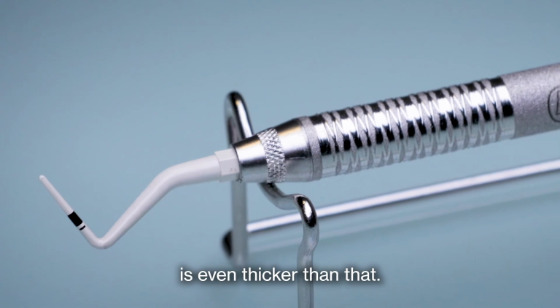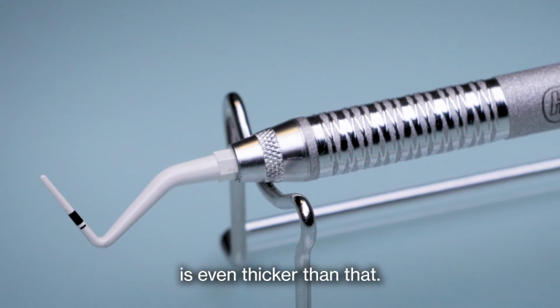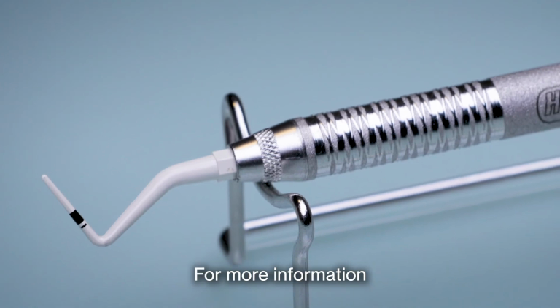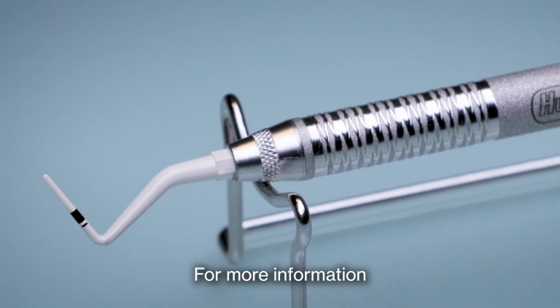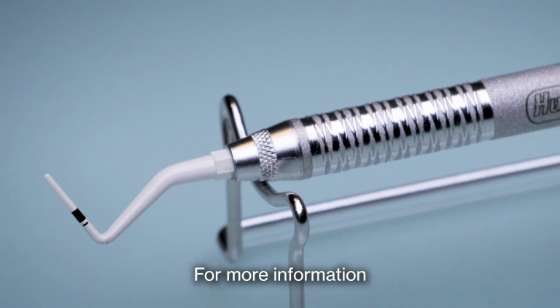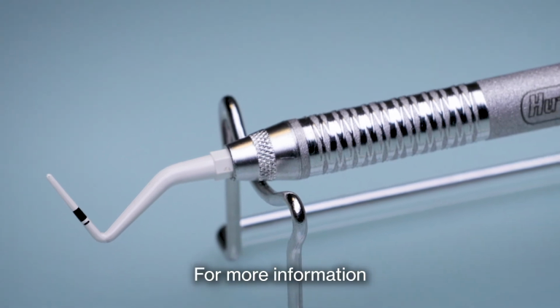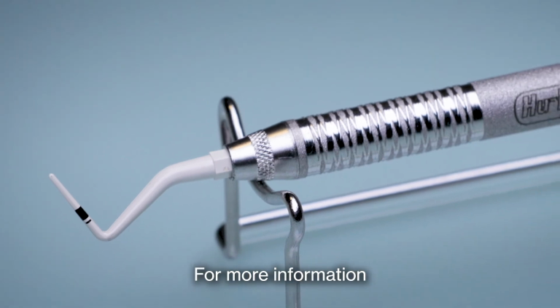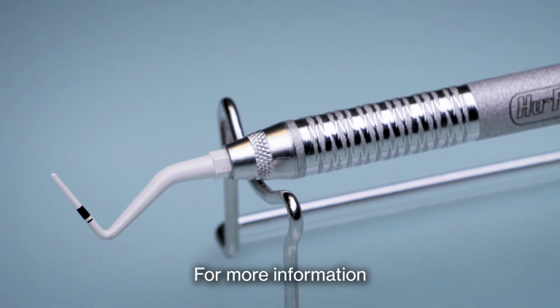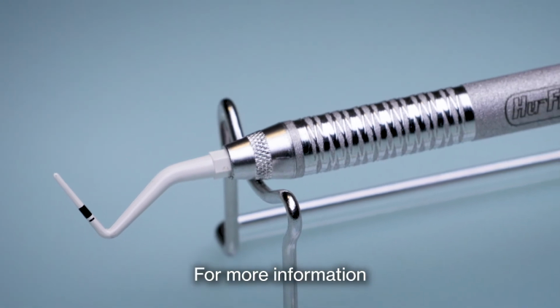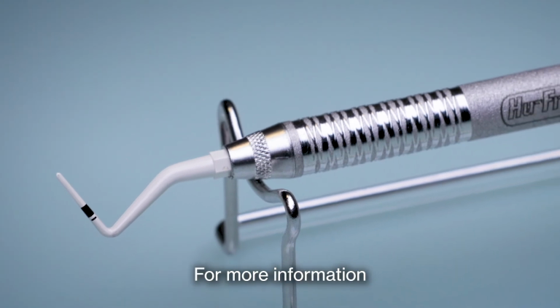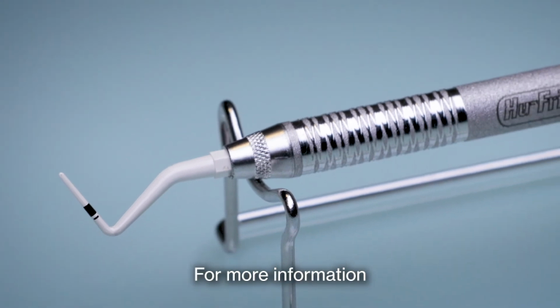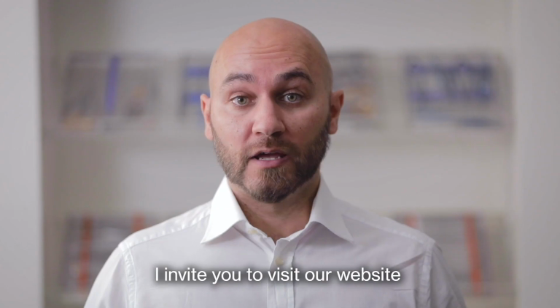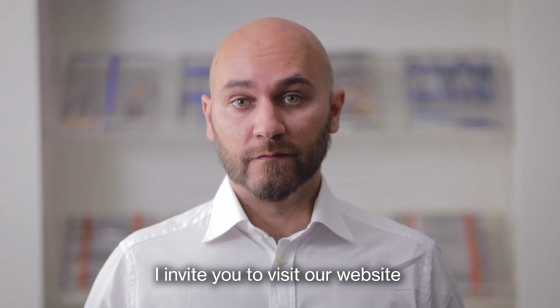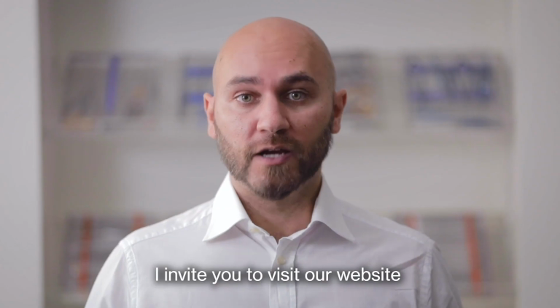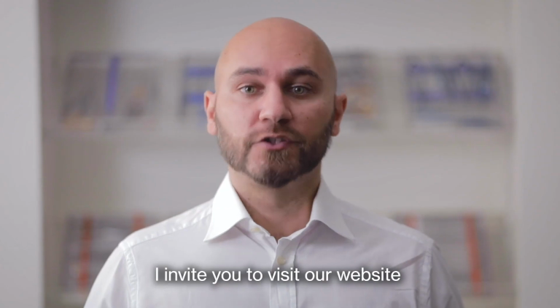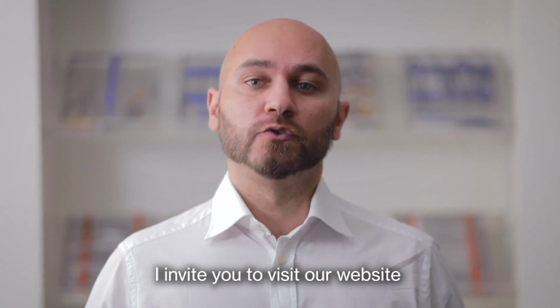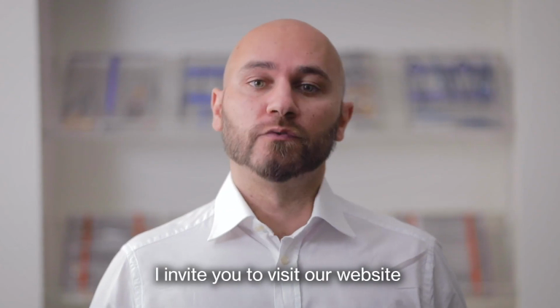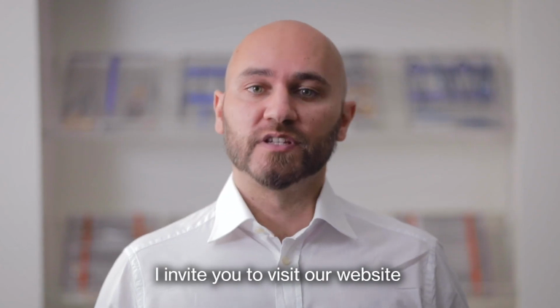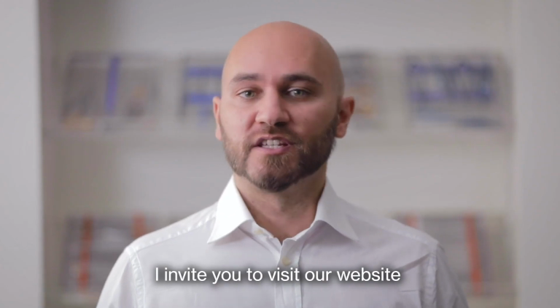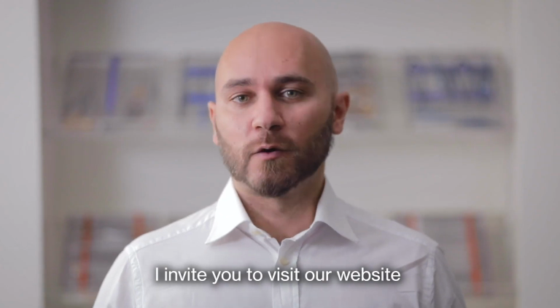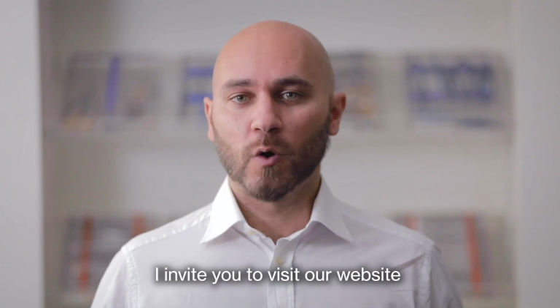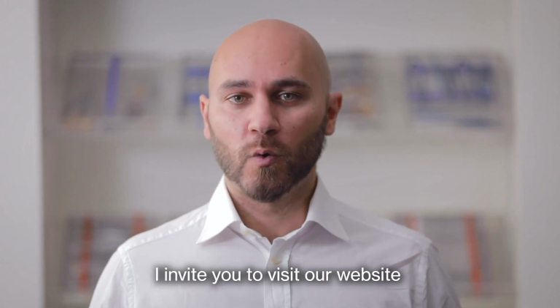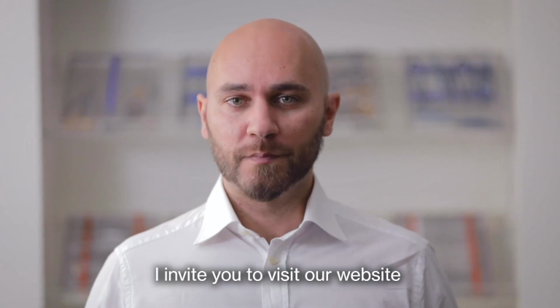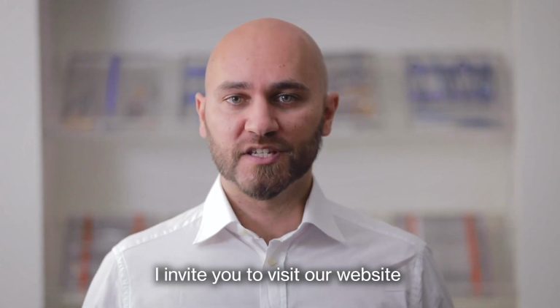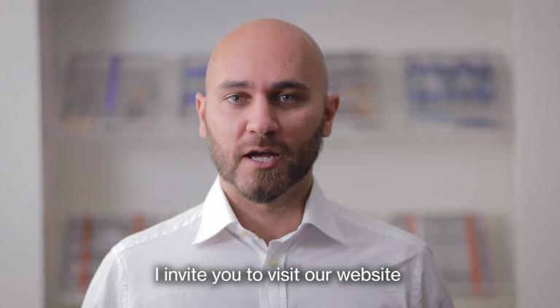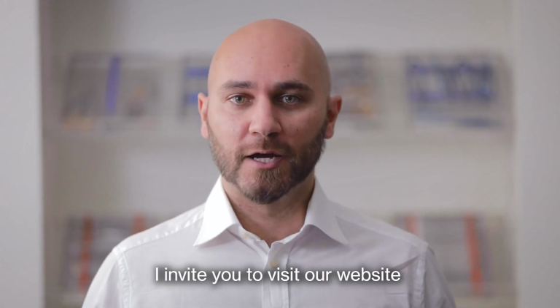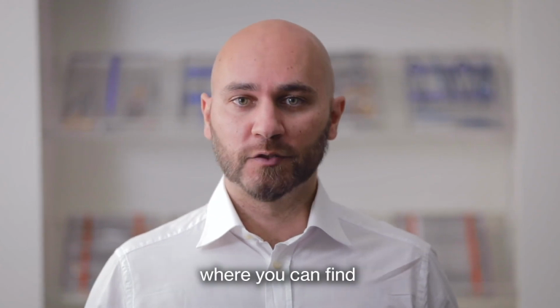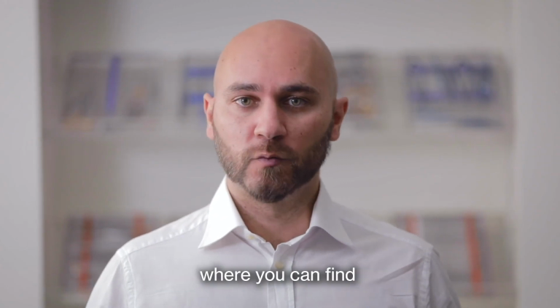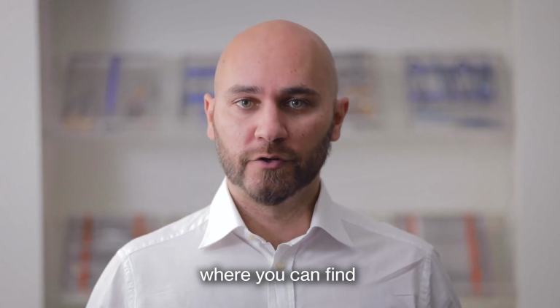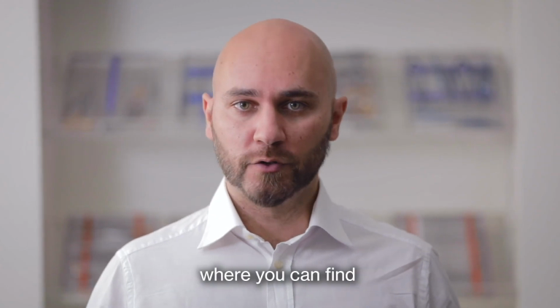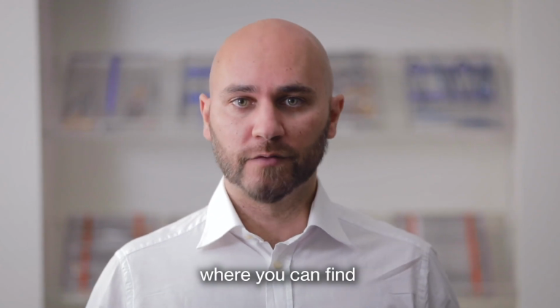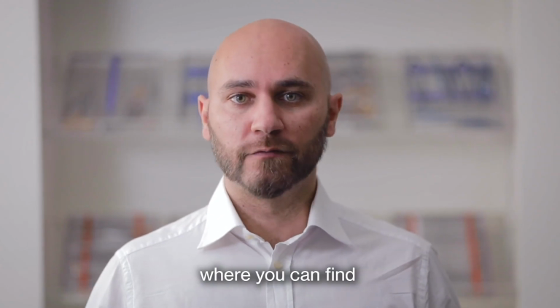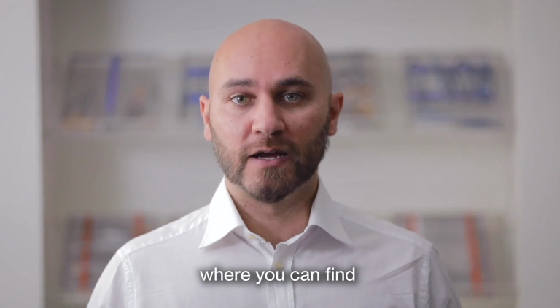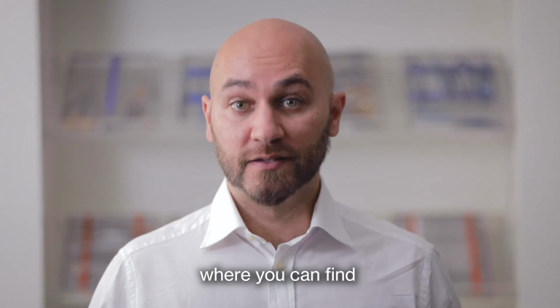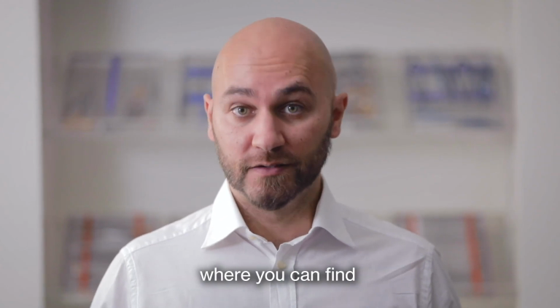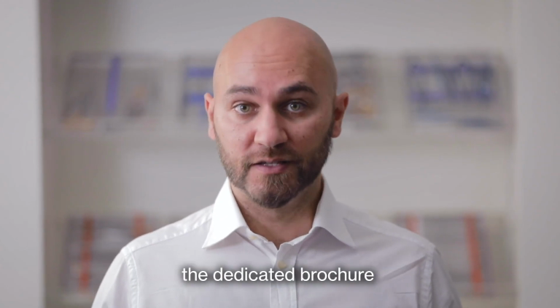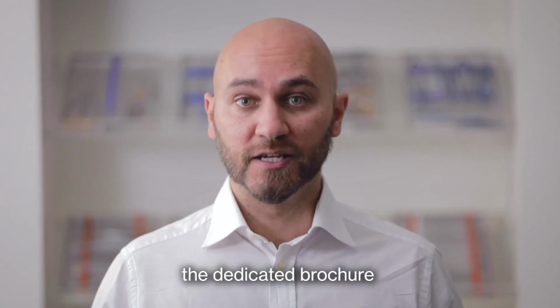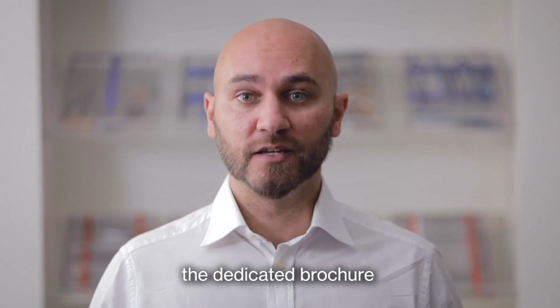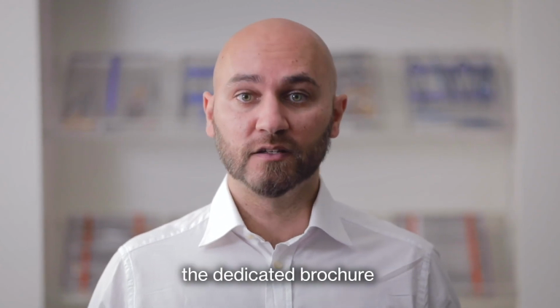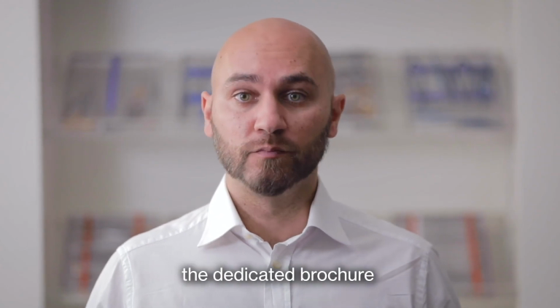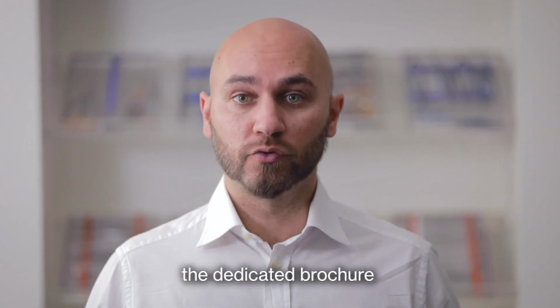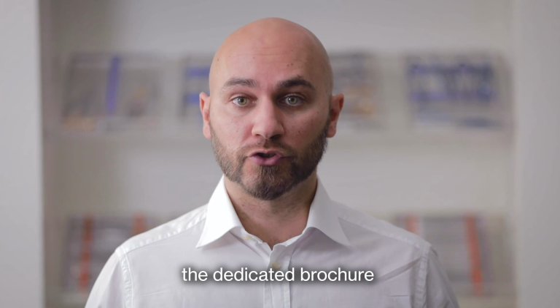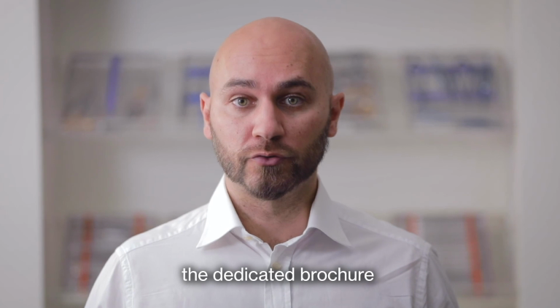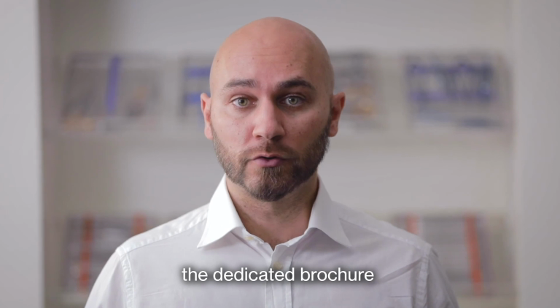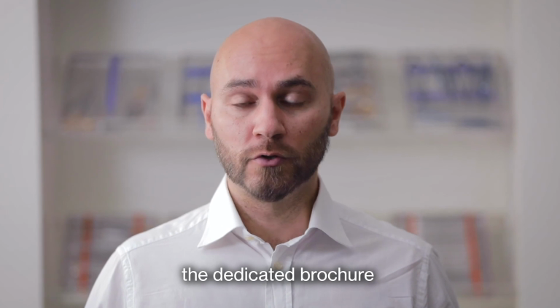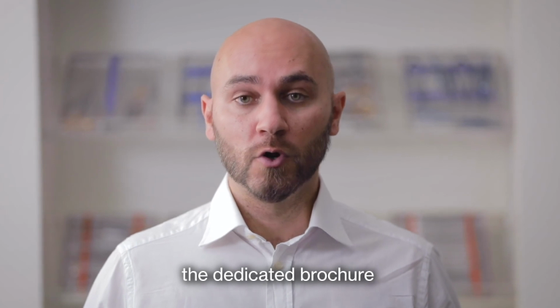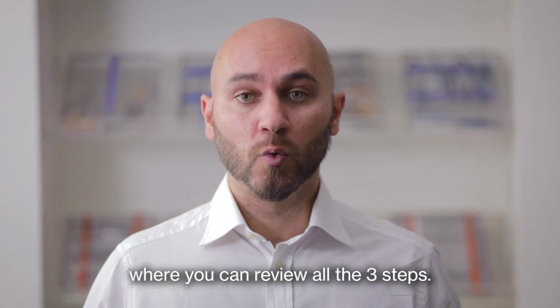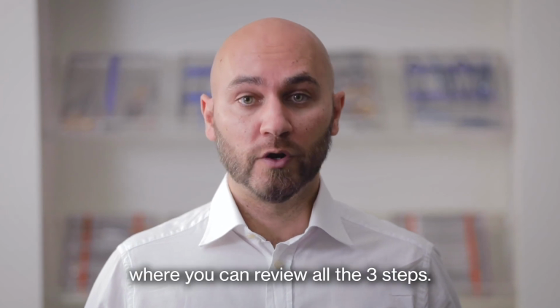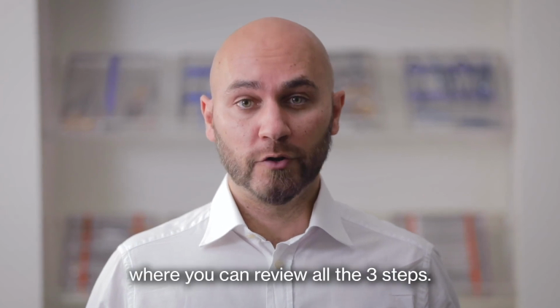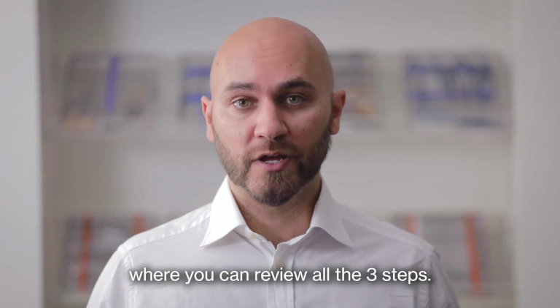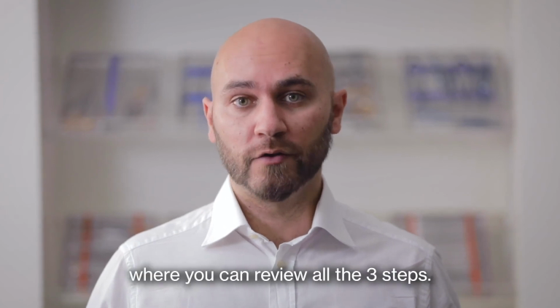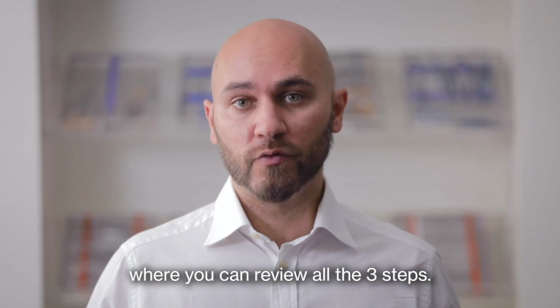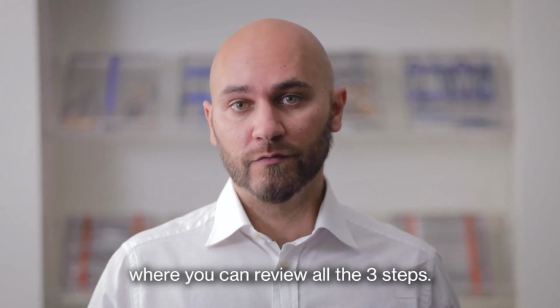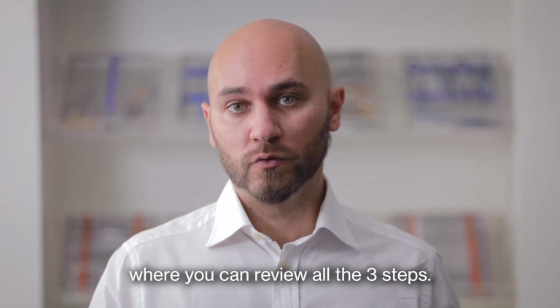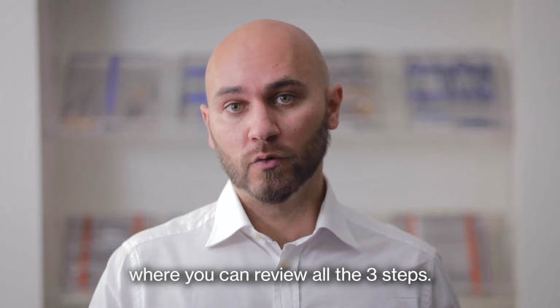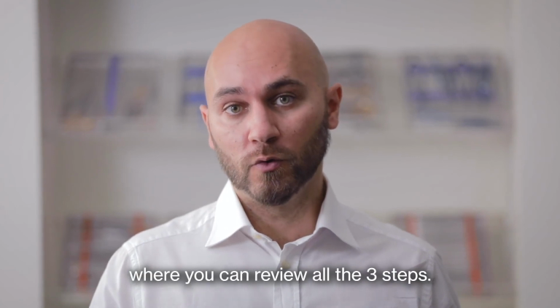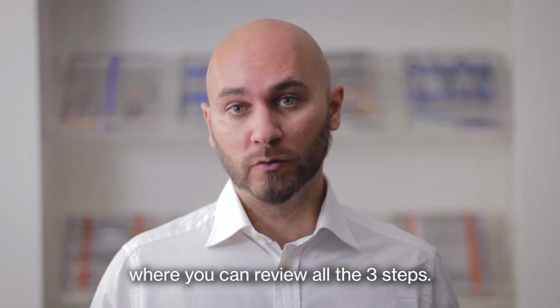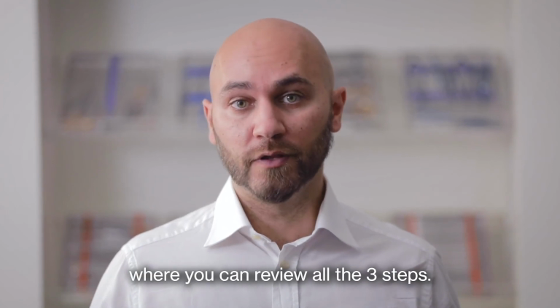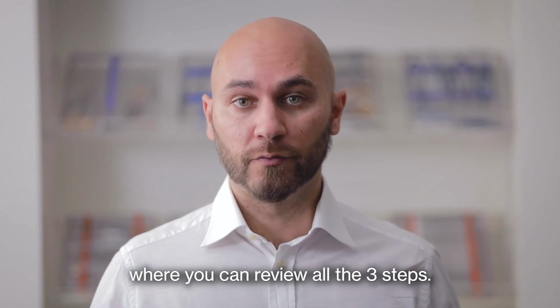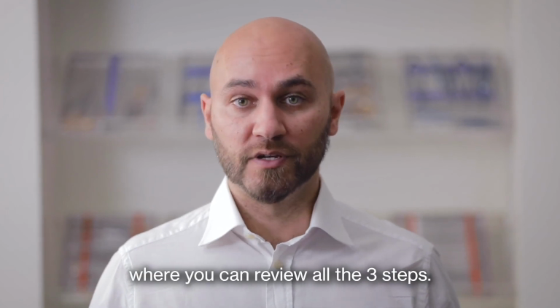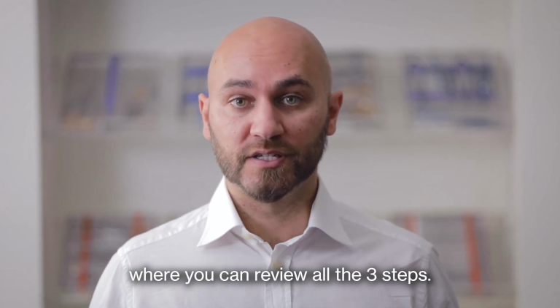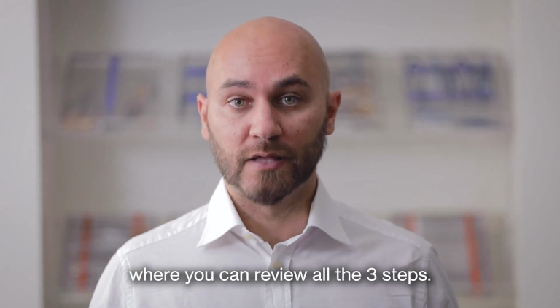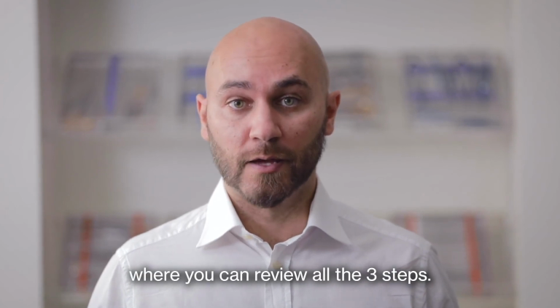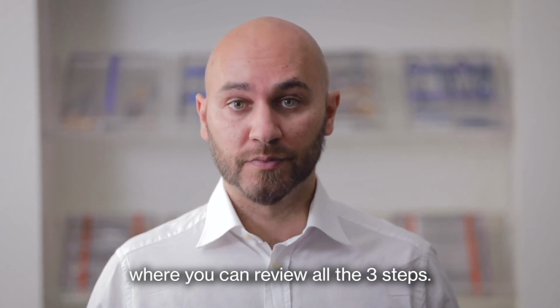For more information, I invite you to visit our website where you can find the dedicated brochure, where you can review all the three steps.